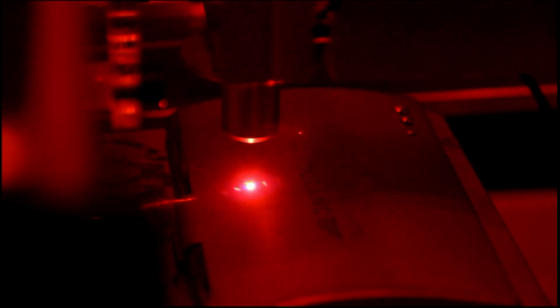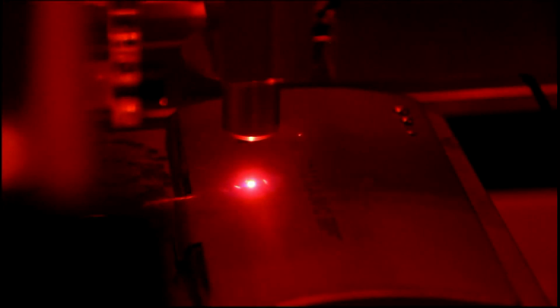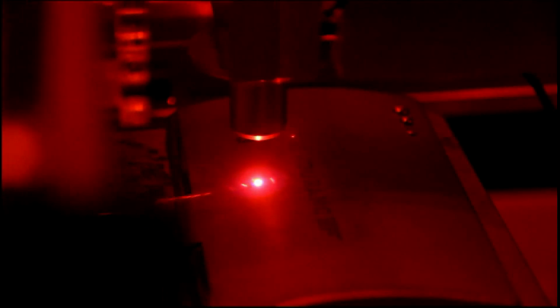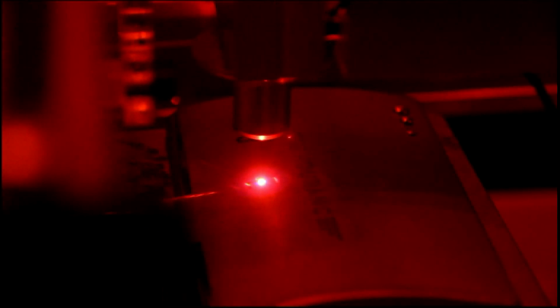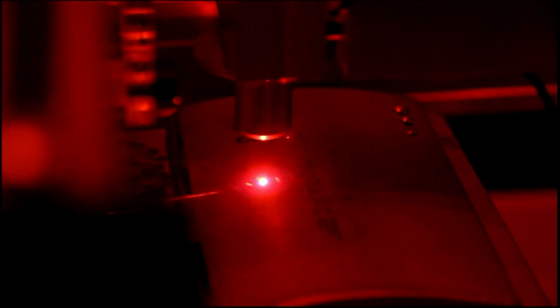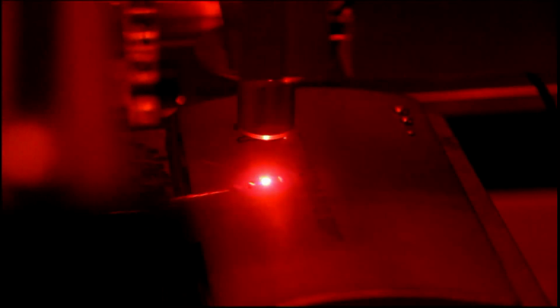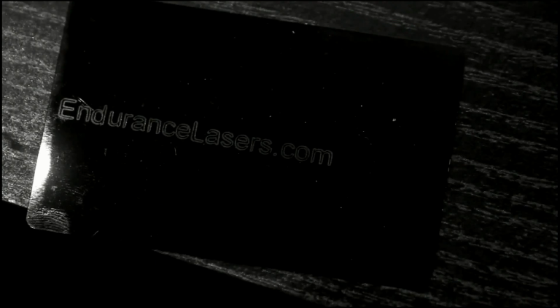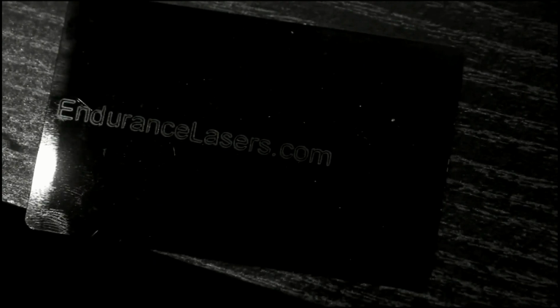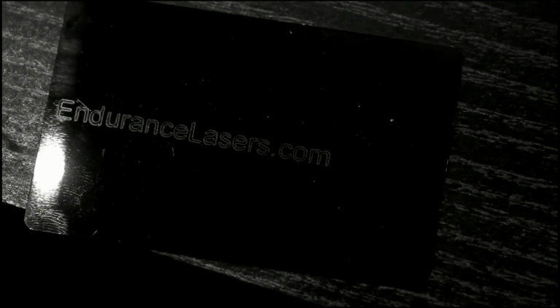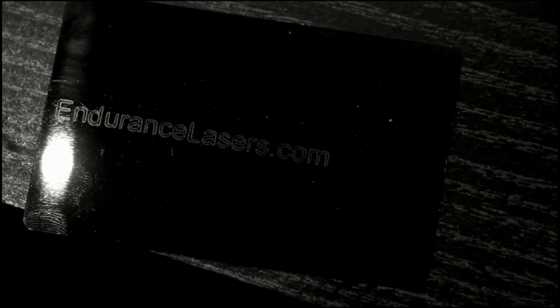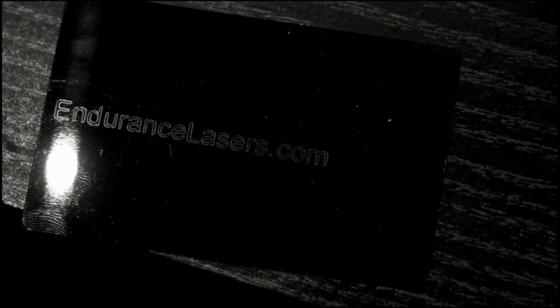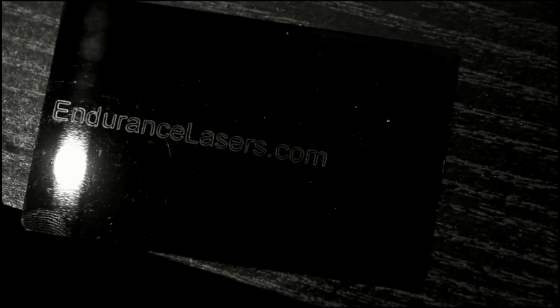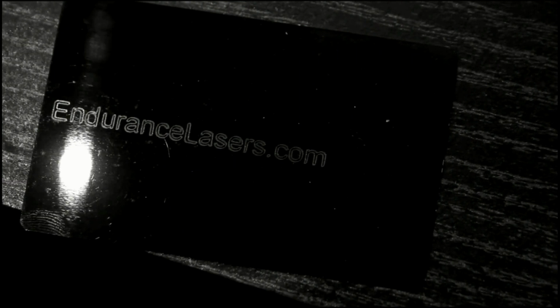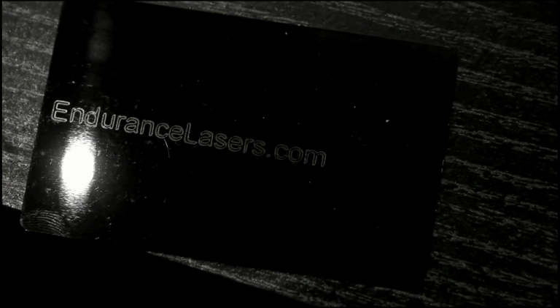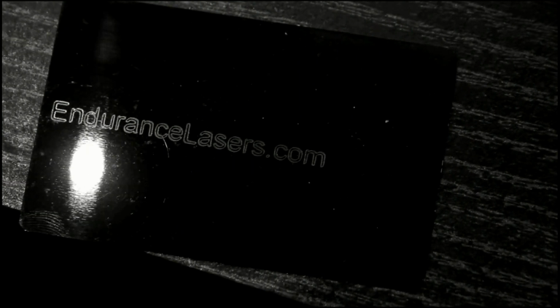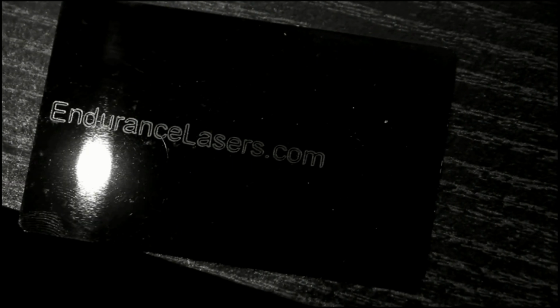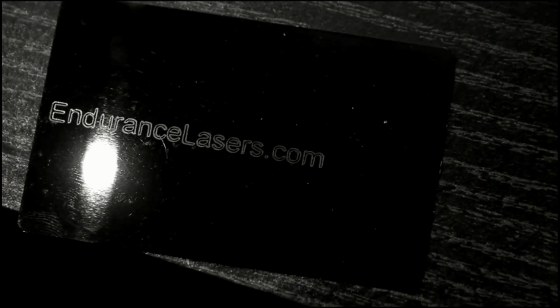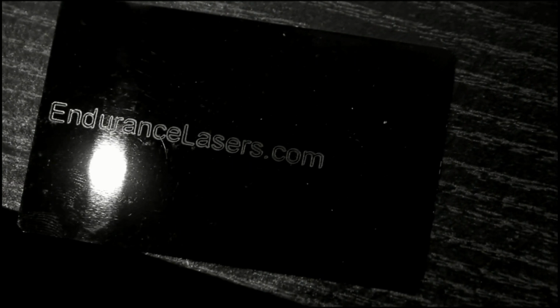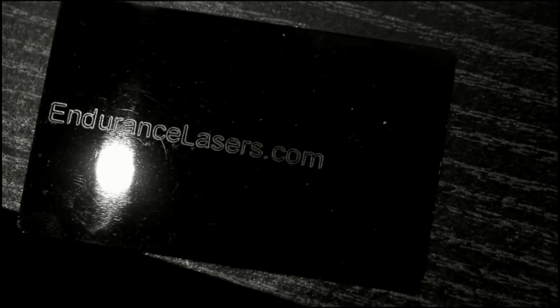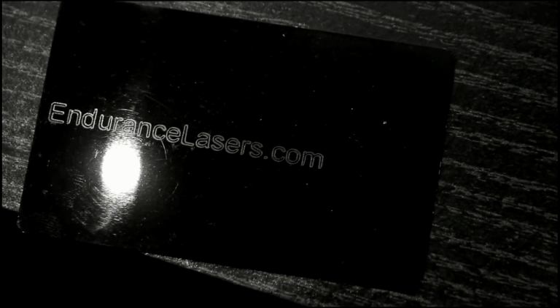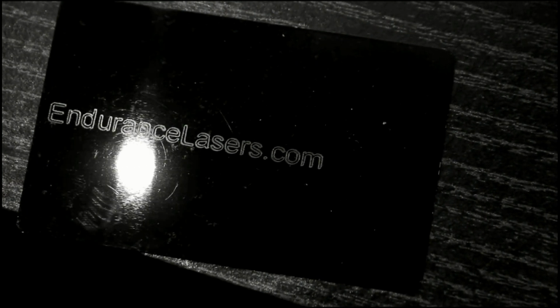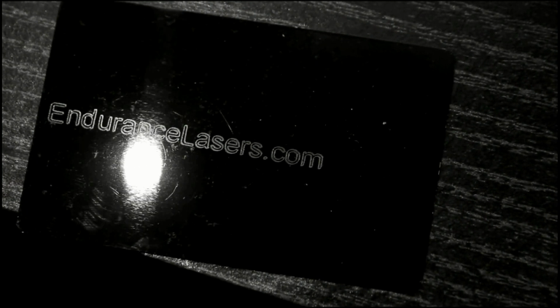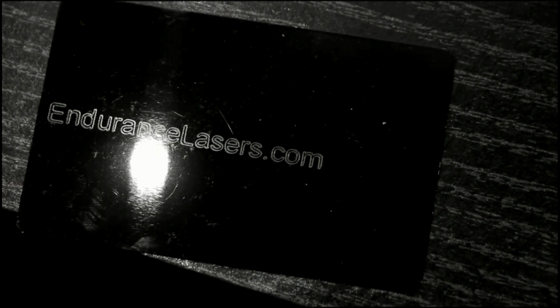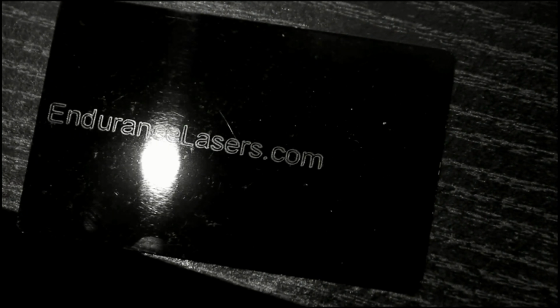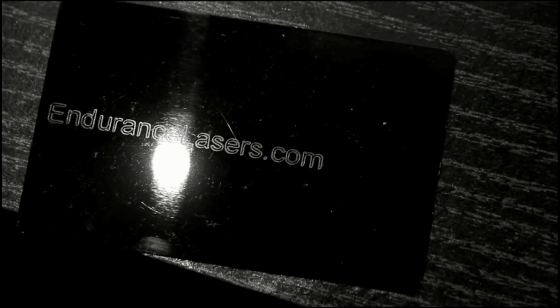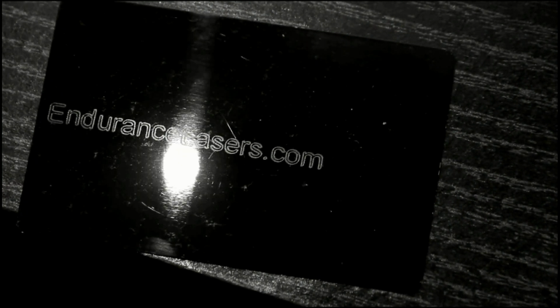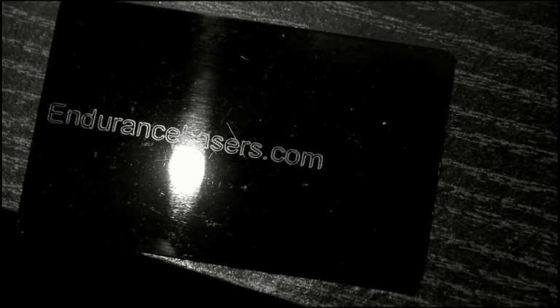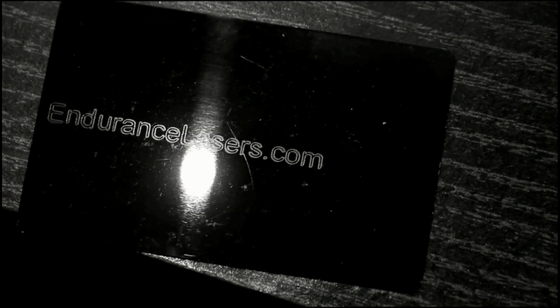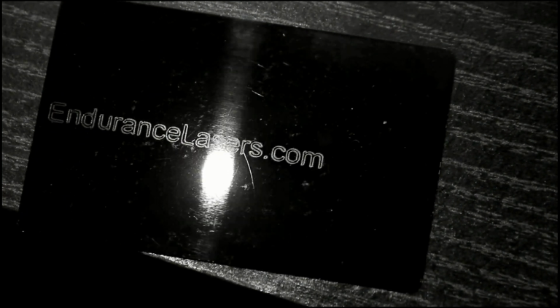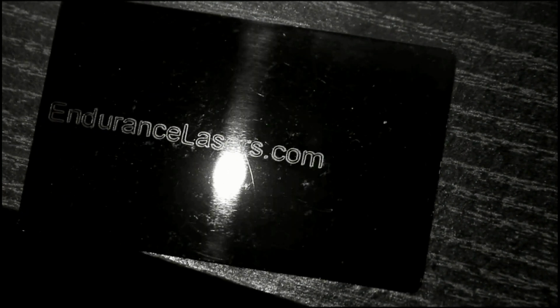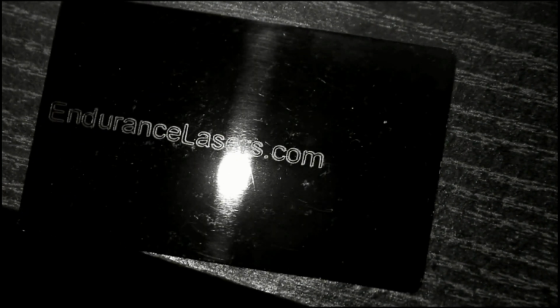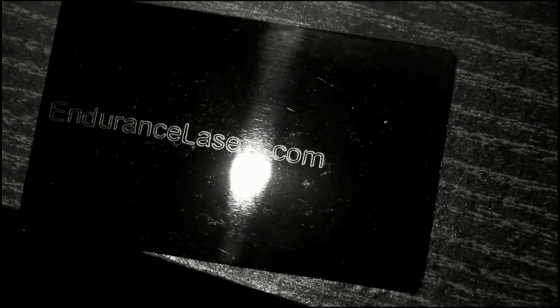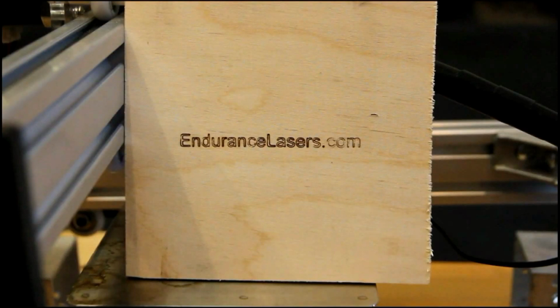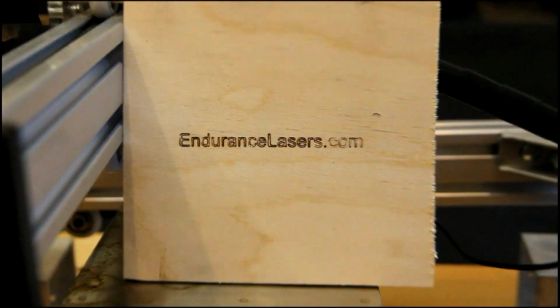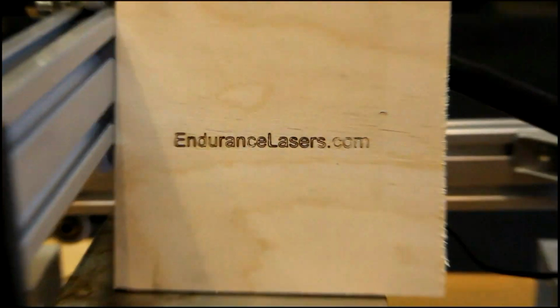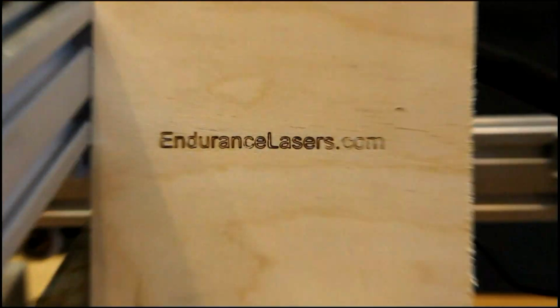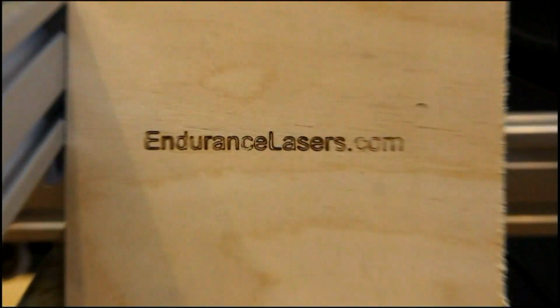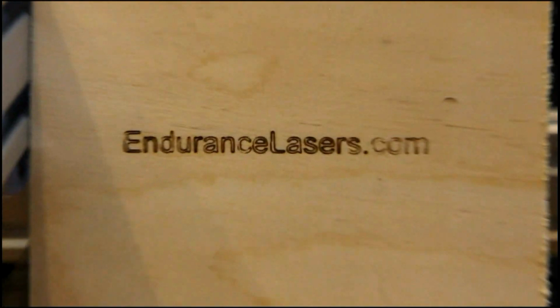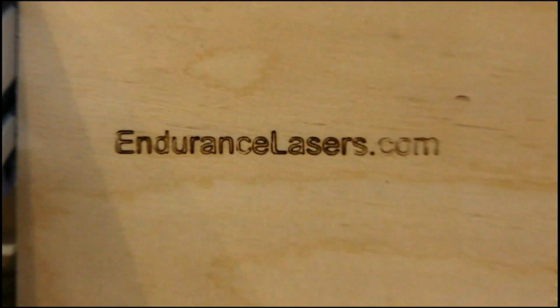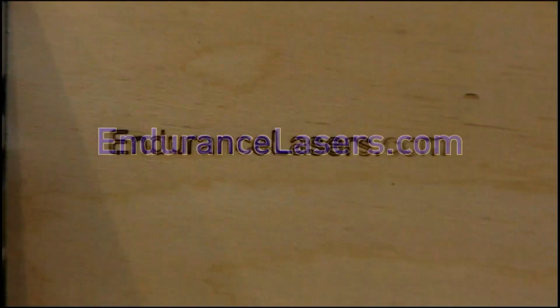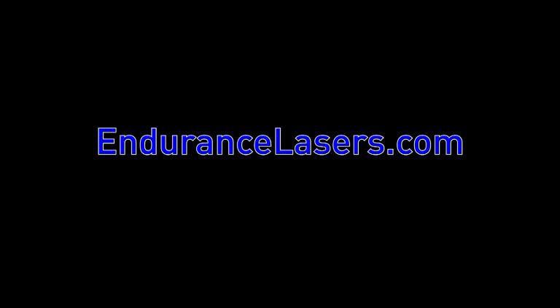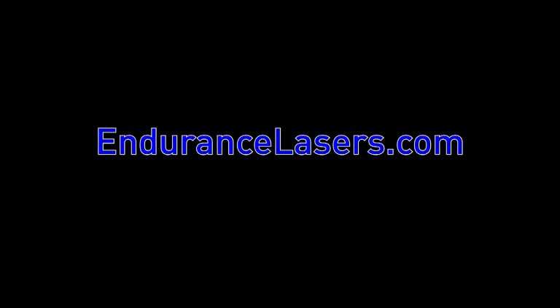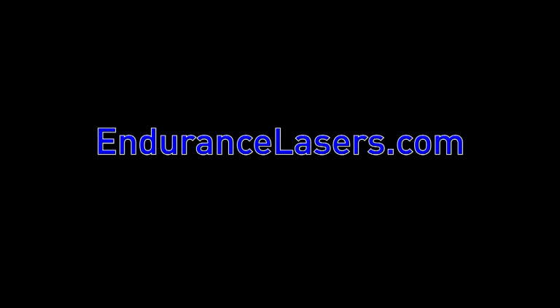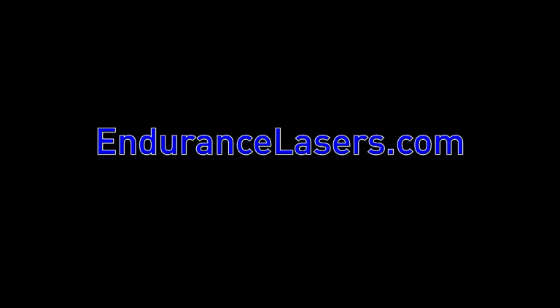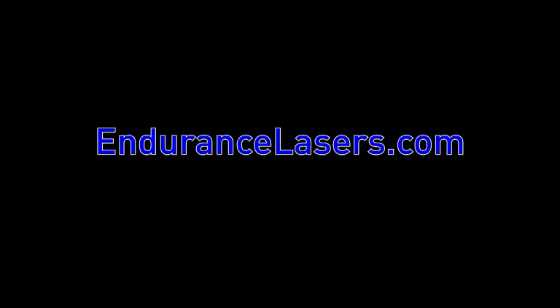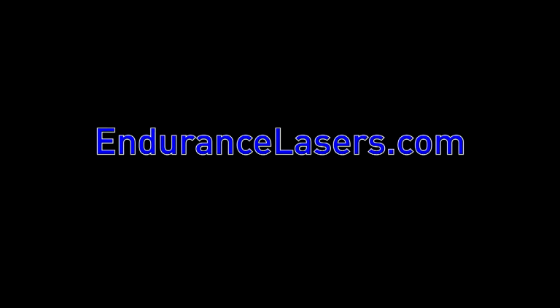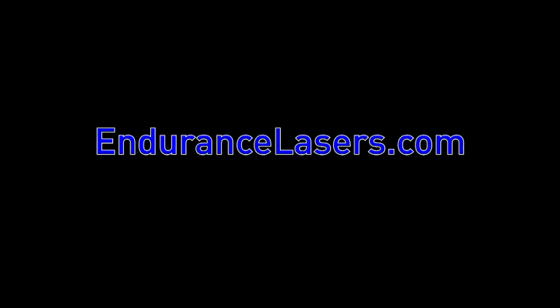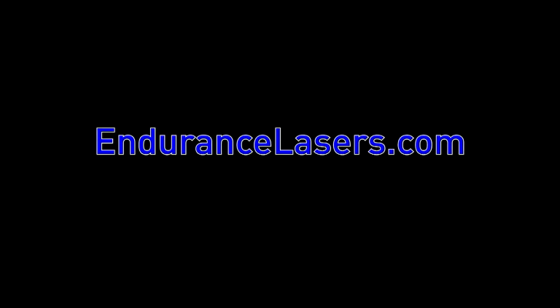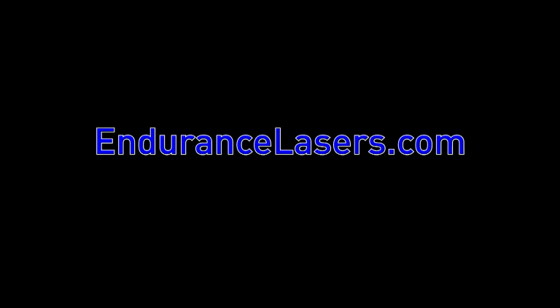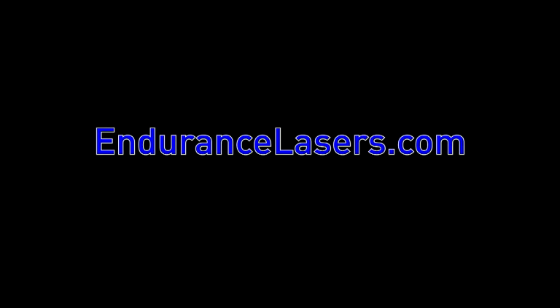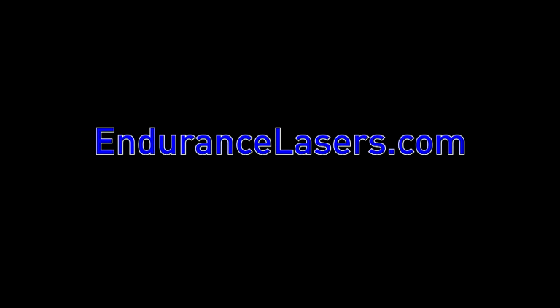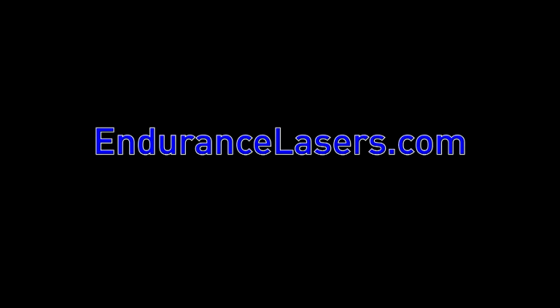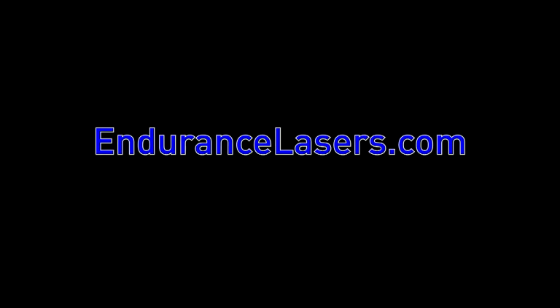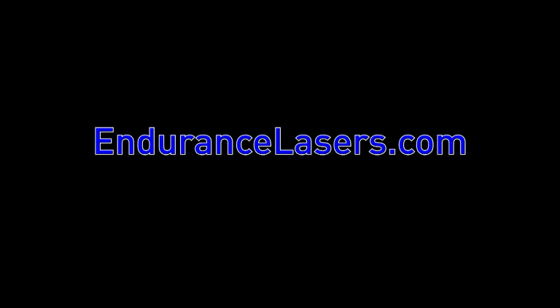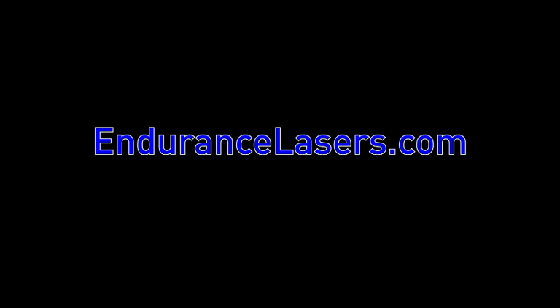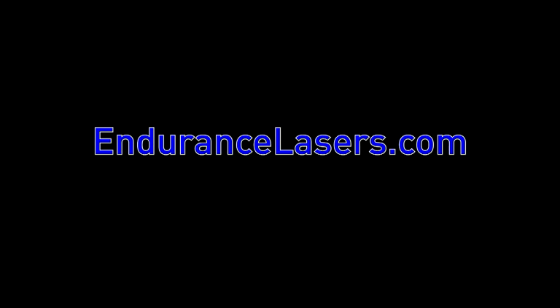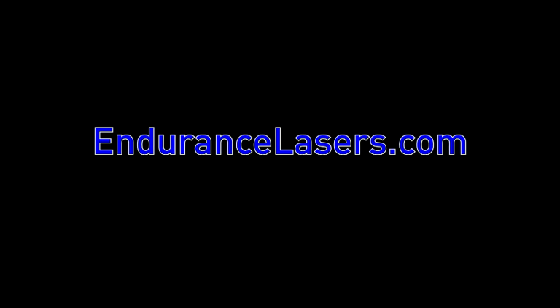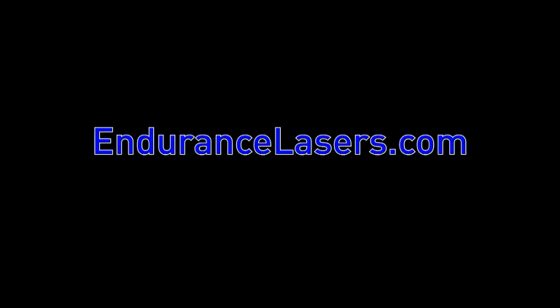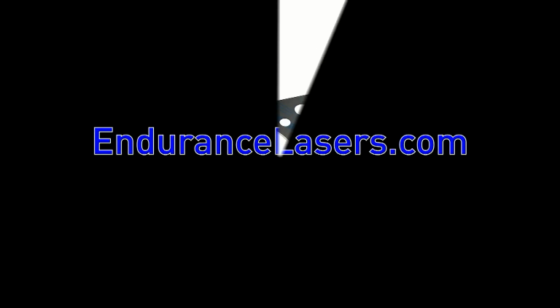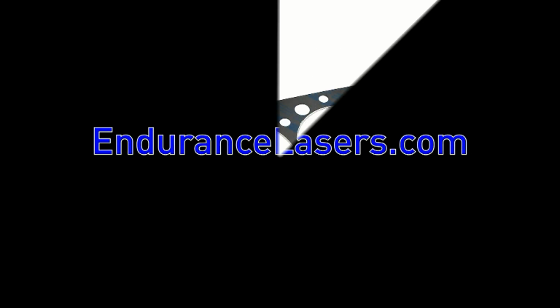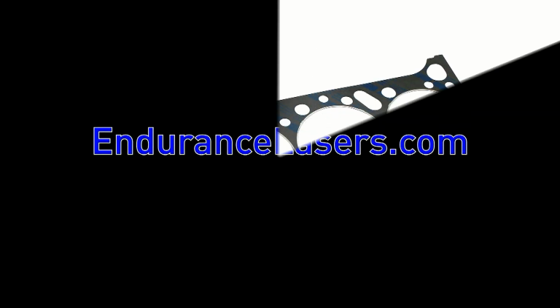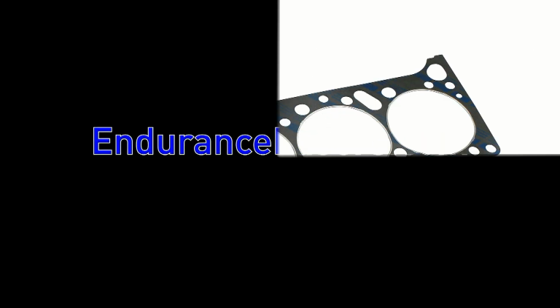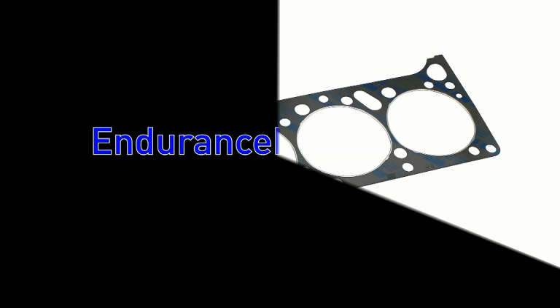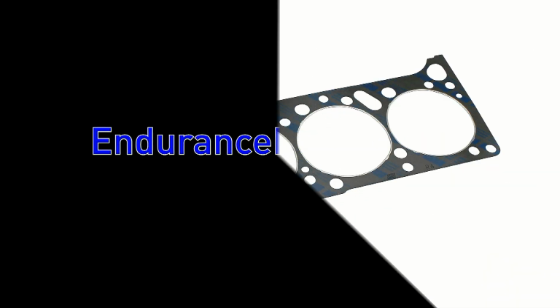Hello everyone! You are in Endurance Laser Lab. In this video I want to show you how our lasers can be used in business.